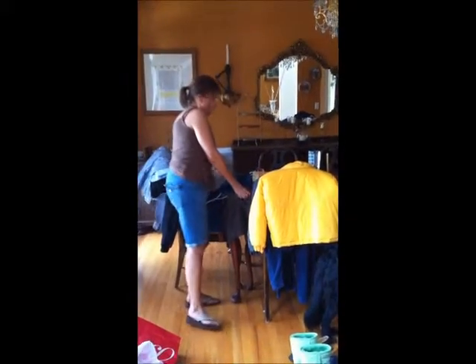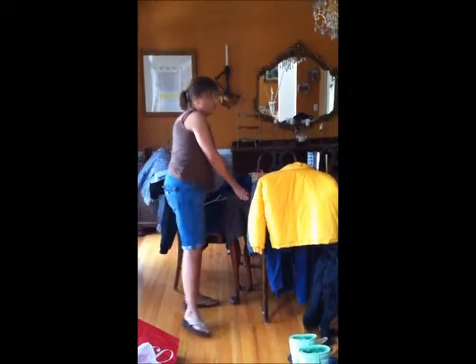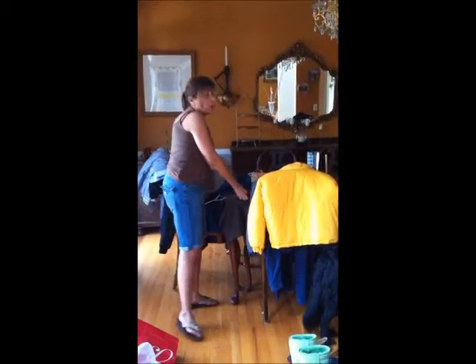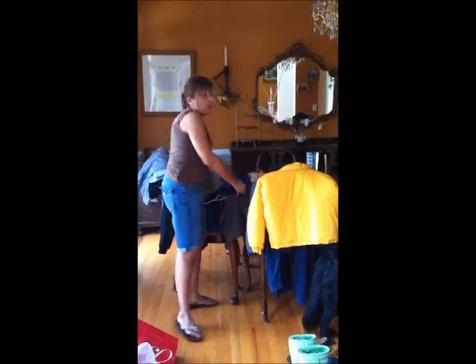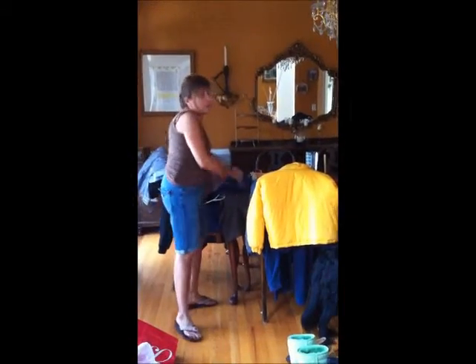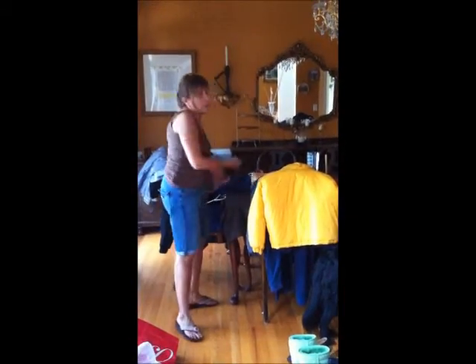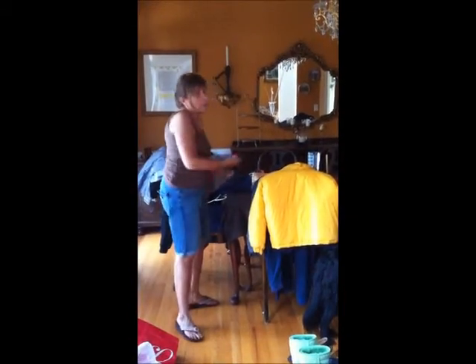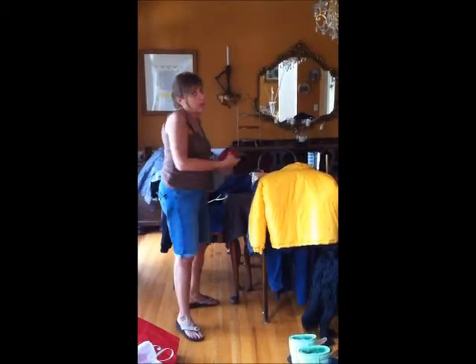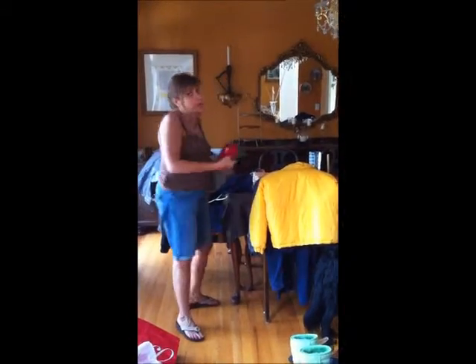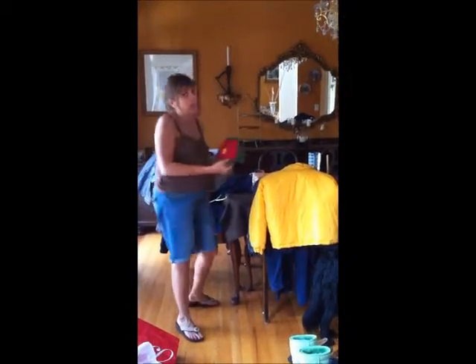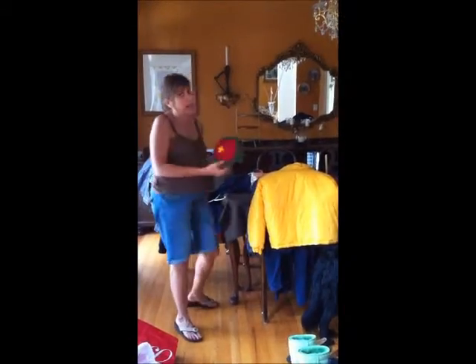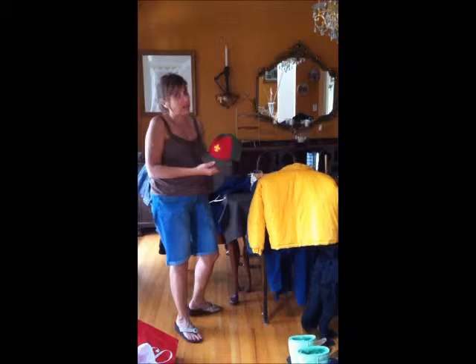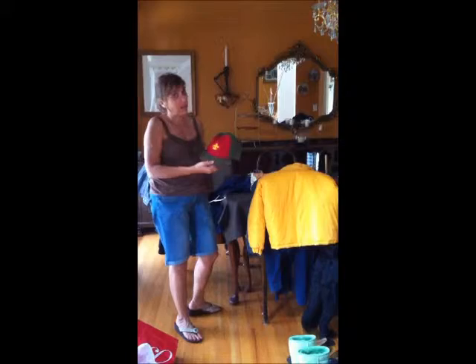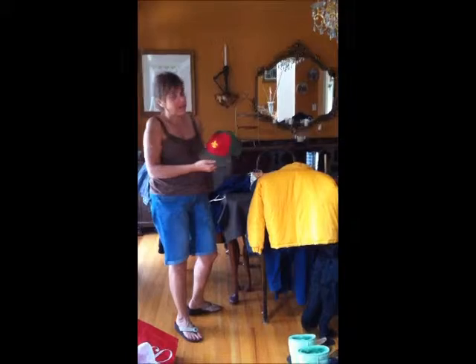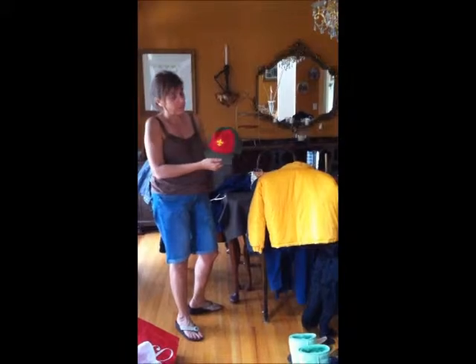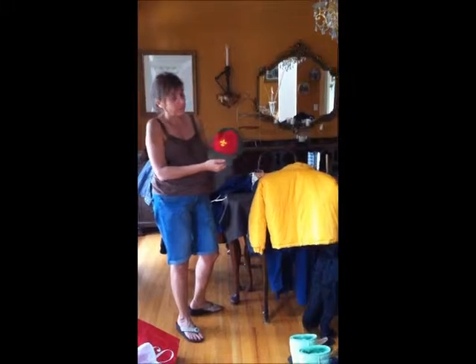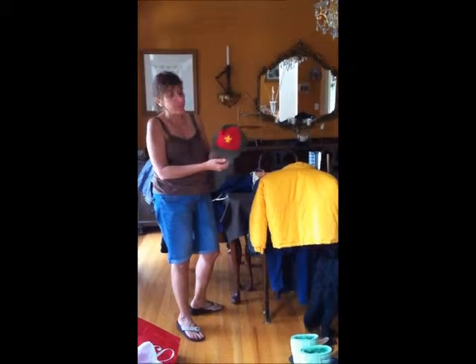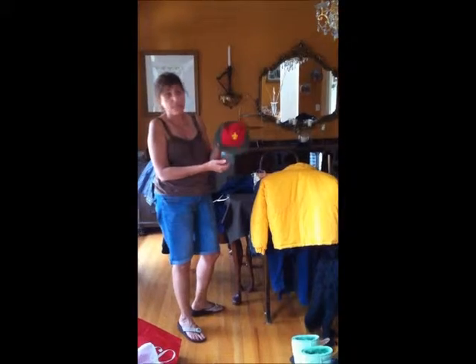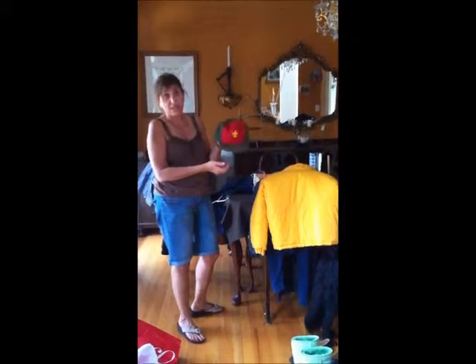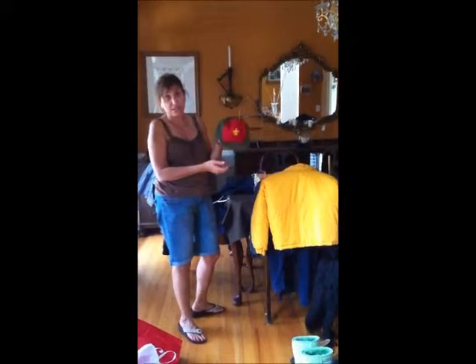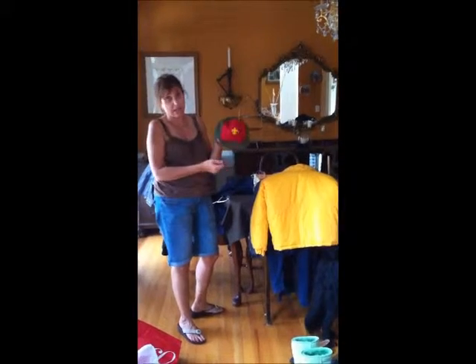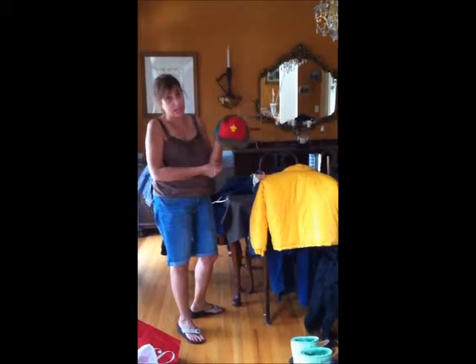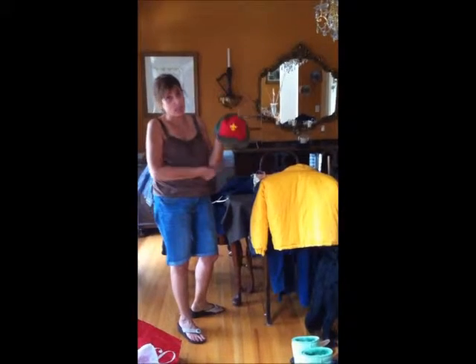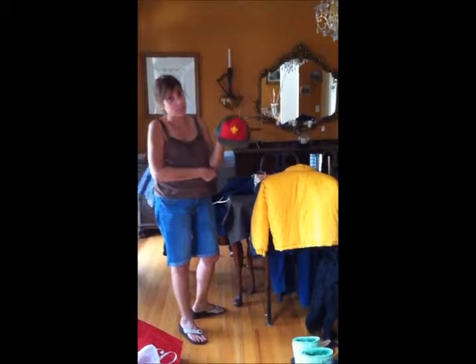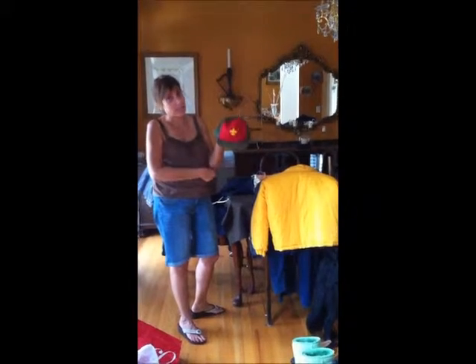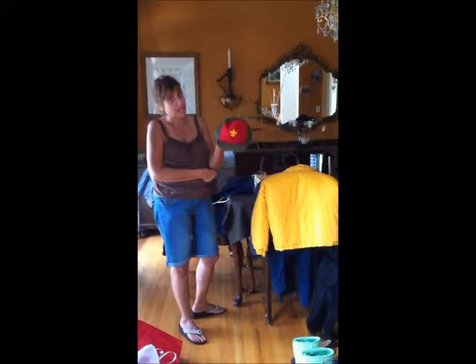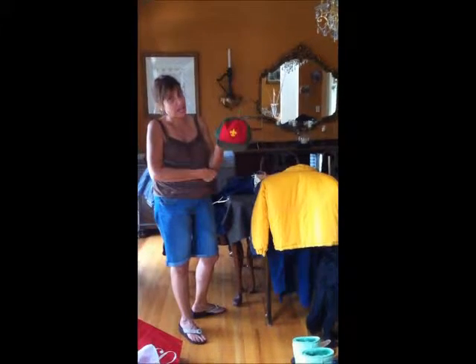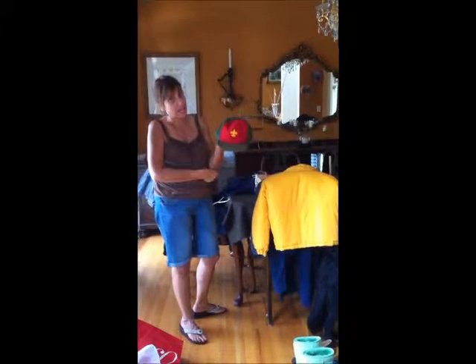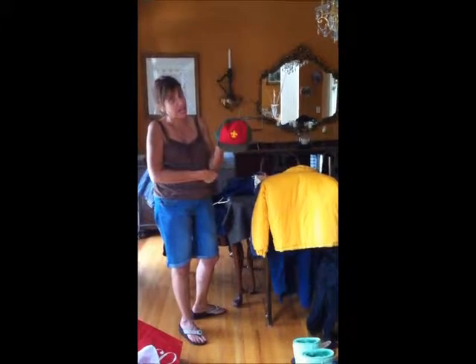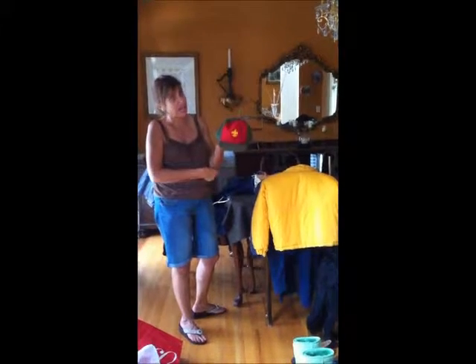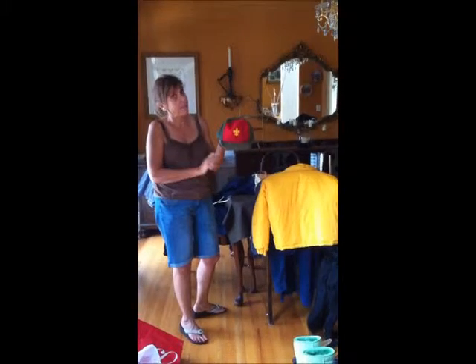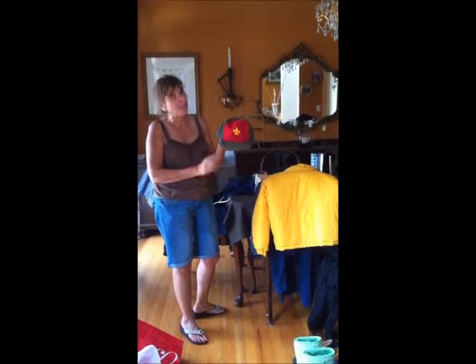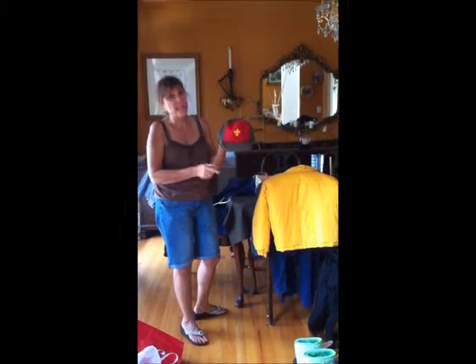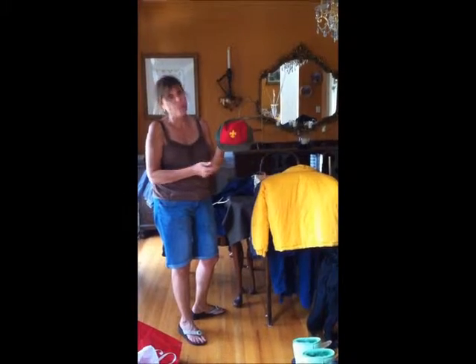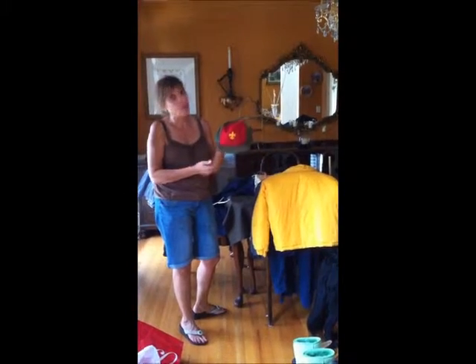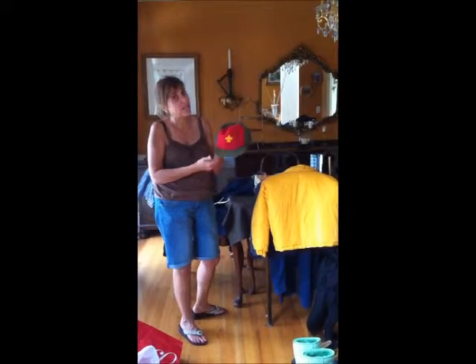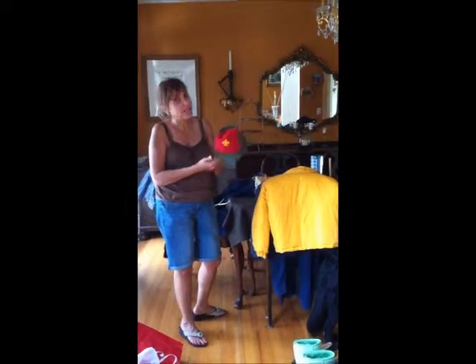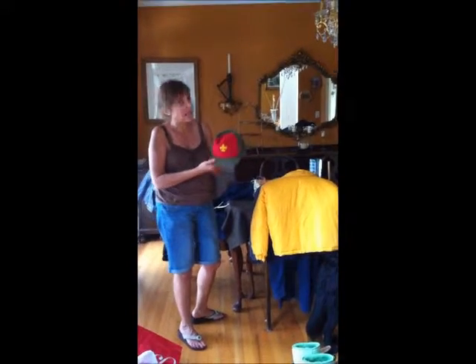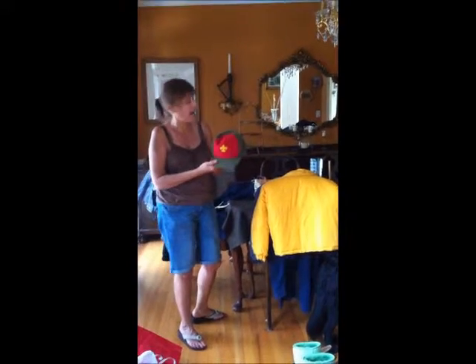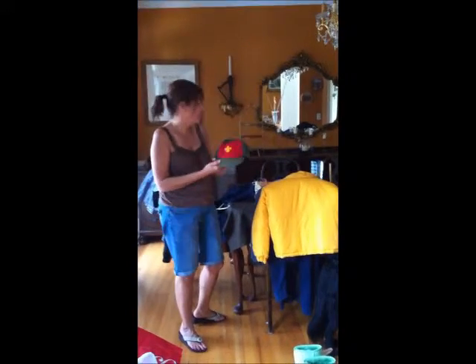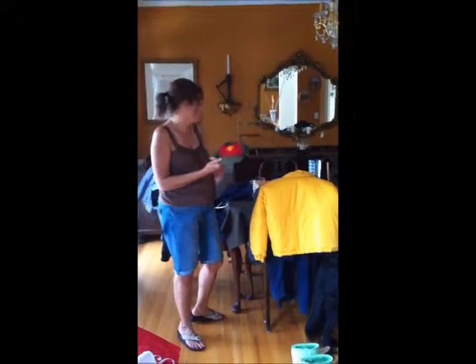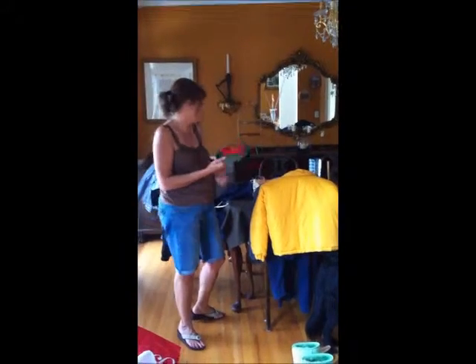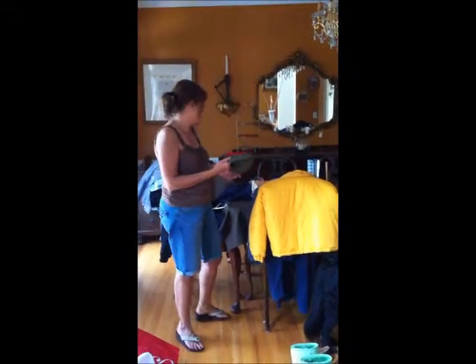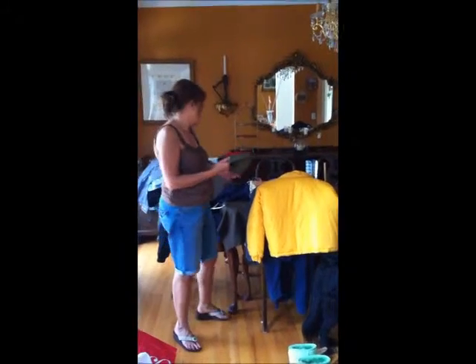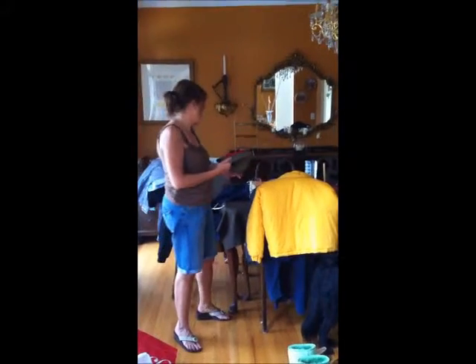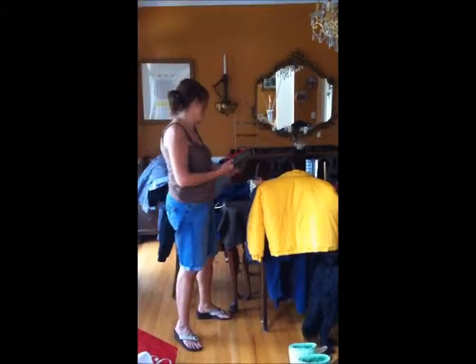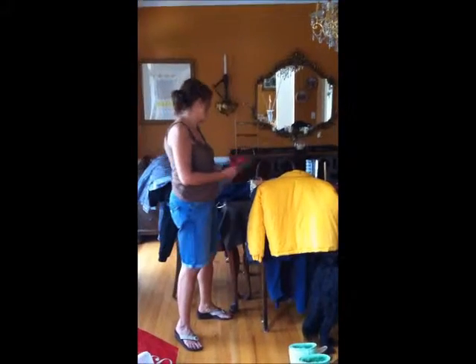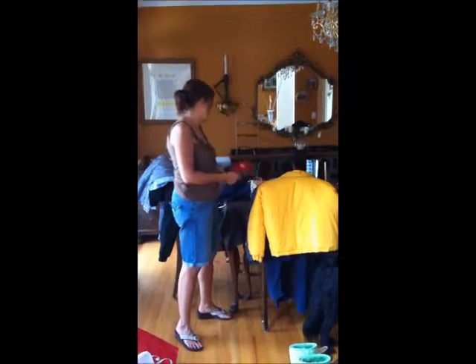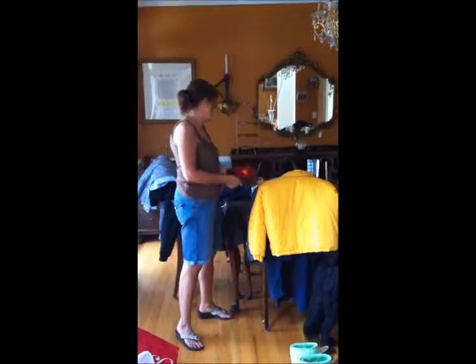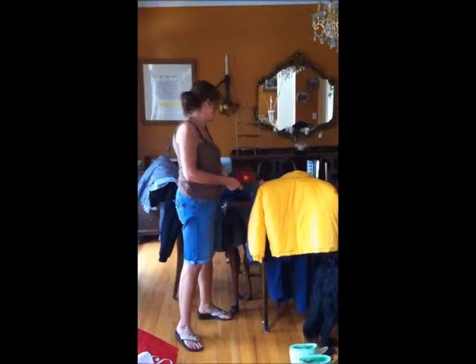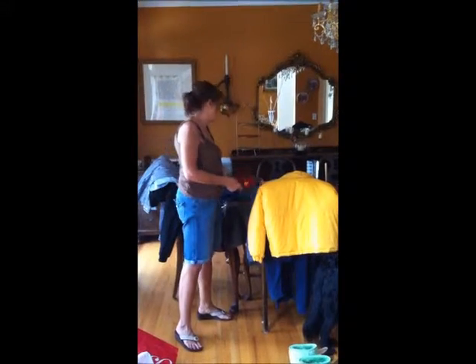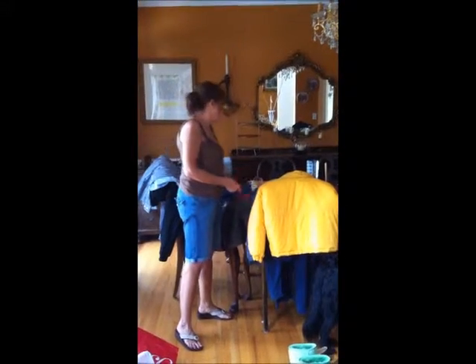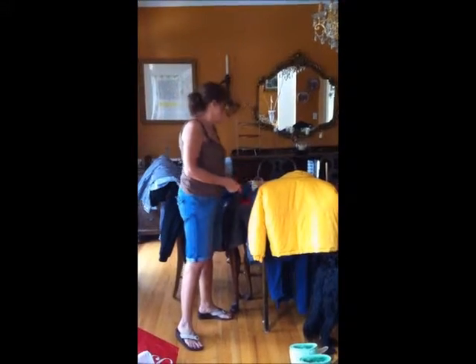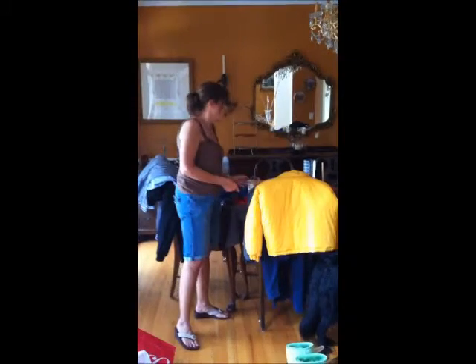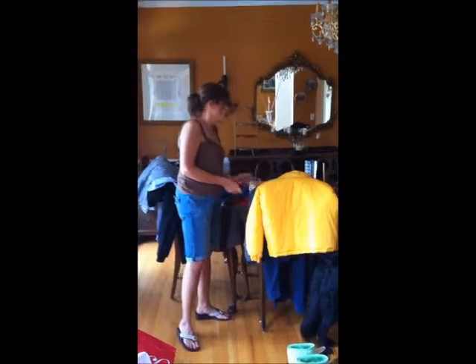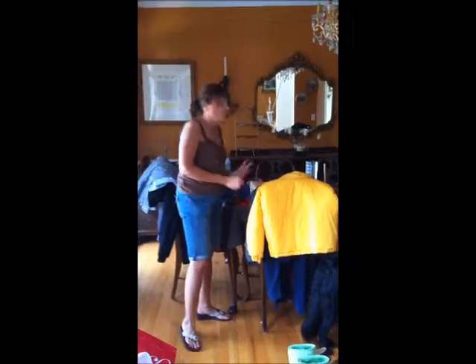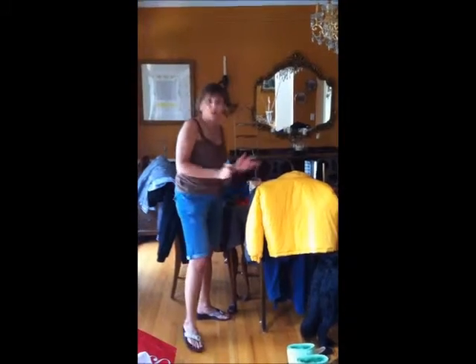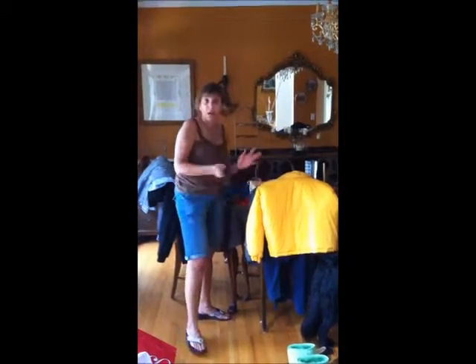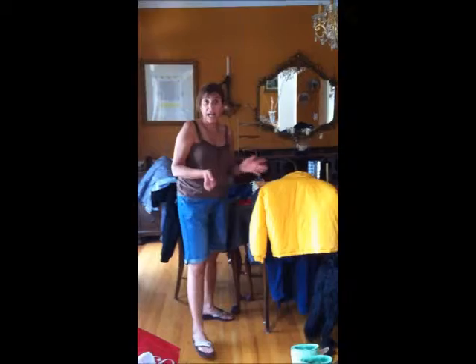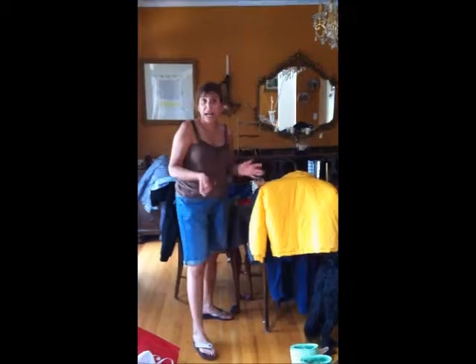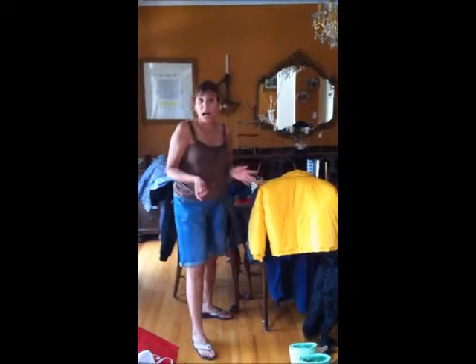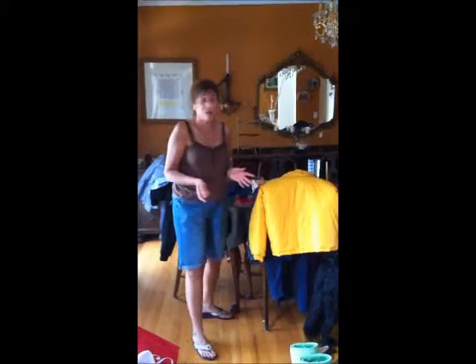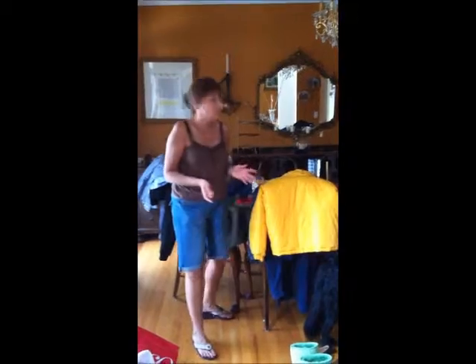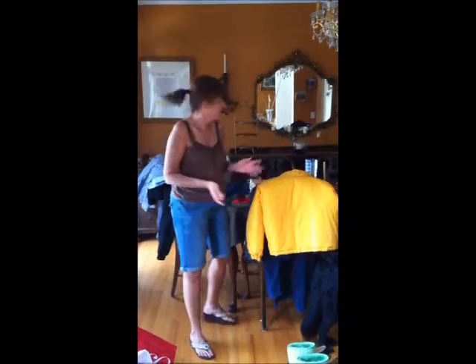I also do Boy Scout items. I've got a Boy Scout hat and many Boy Scout items I'm going to be putting out, so keep your eye out.